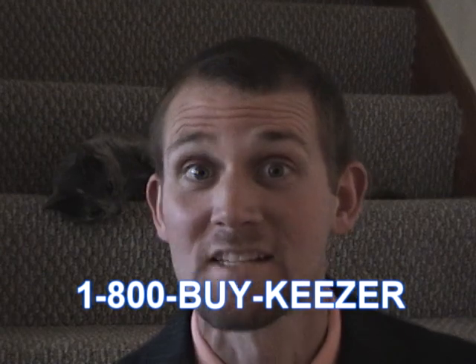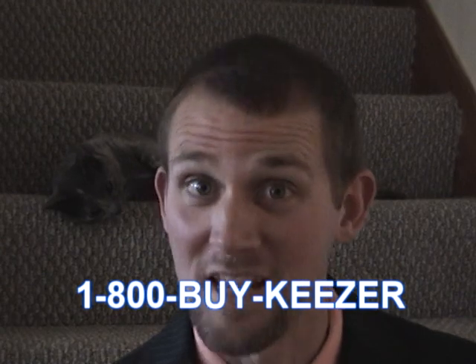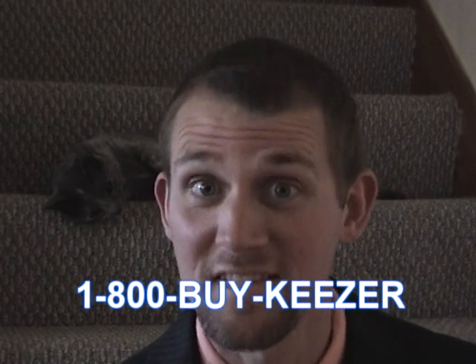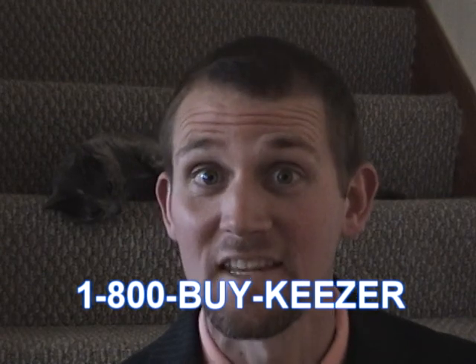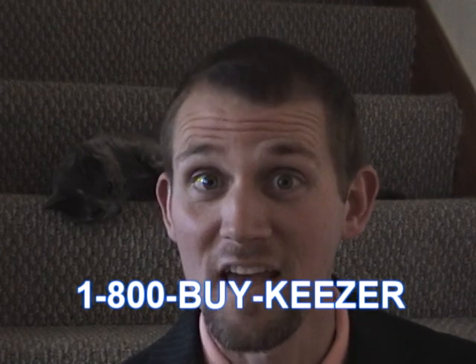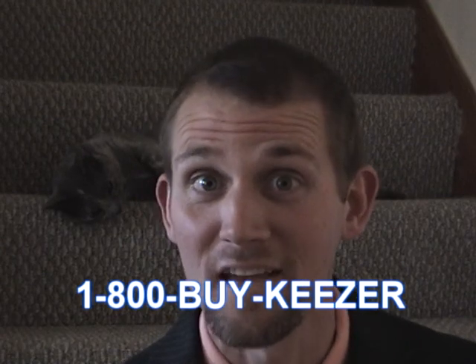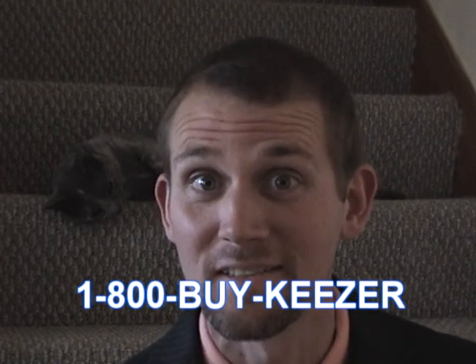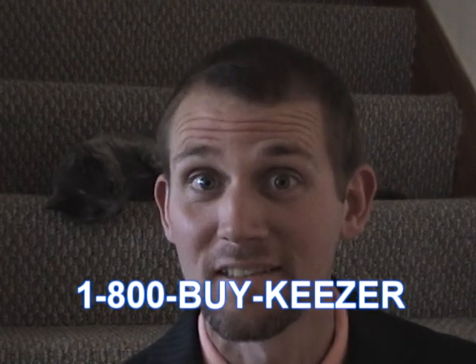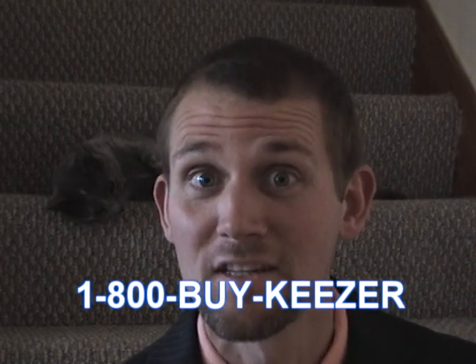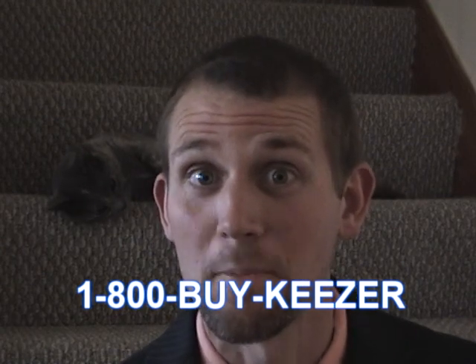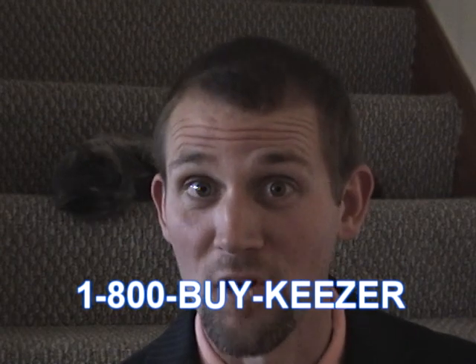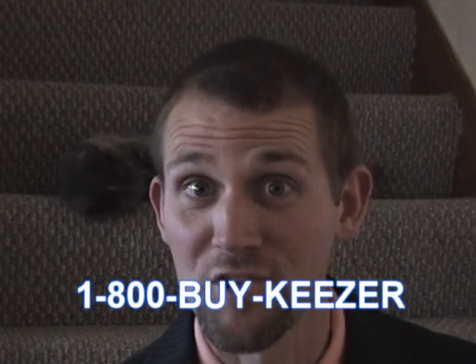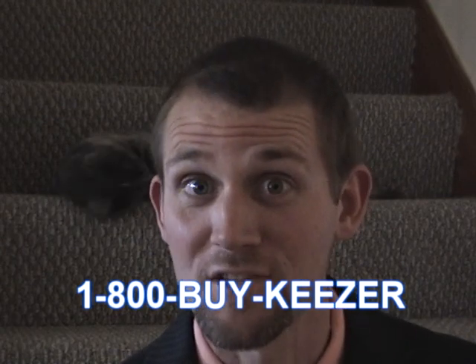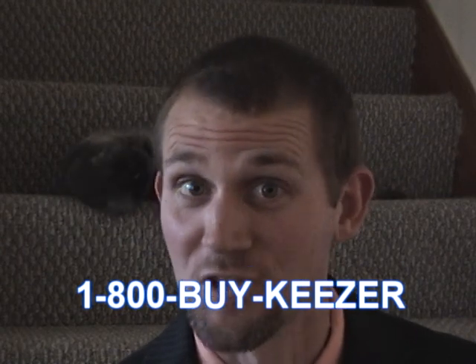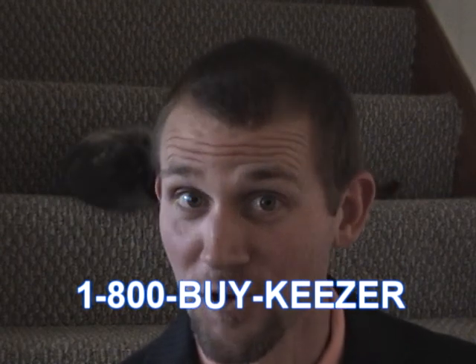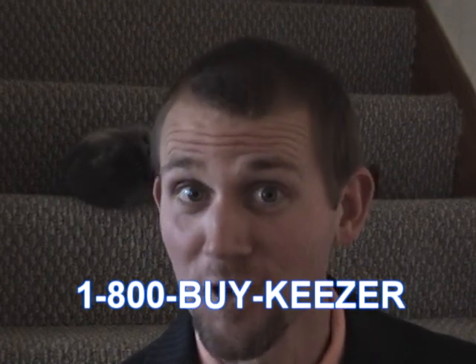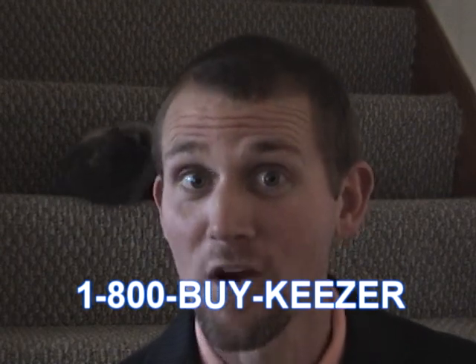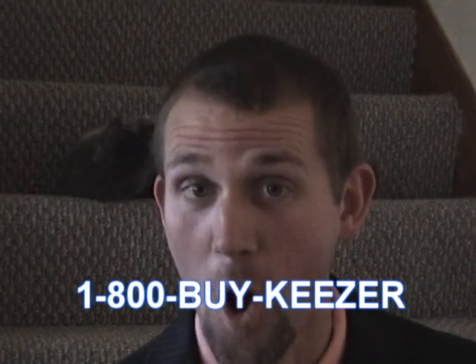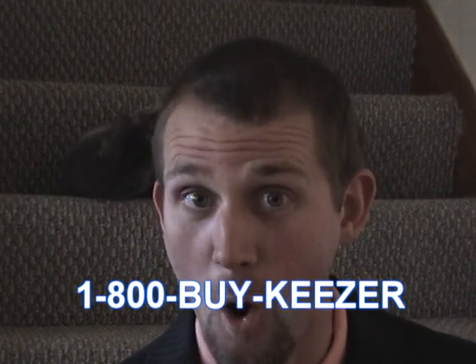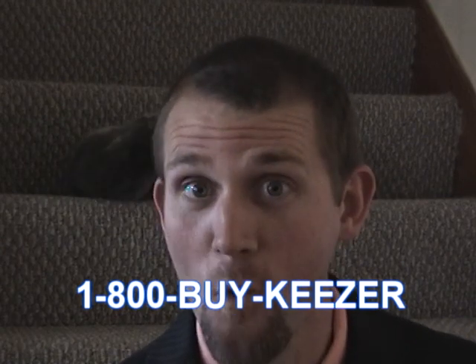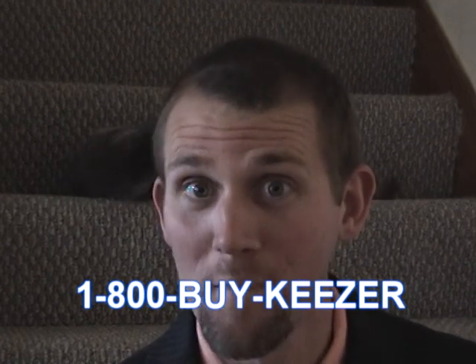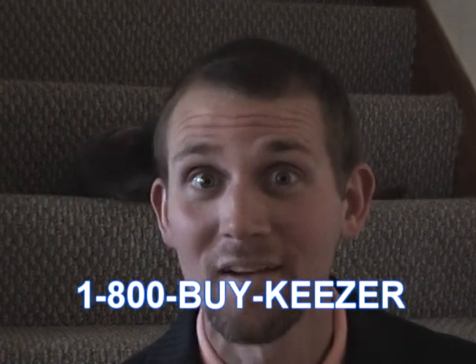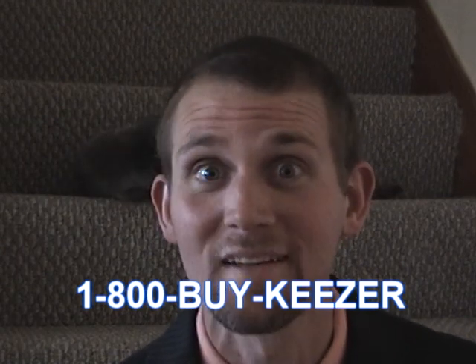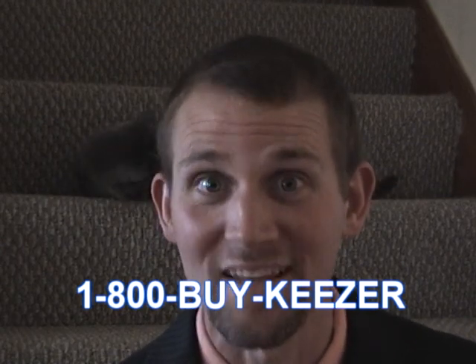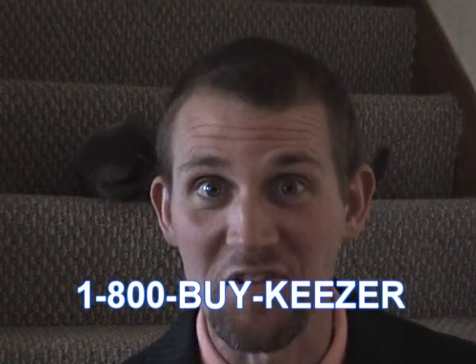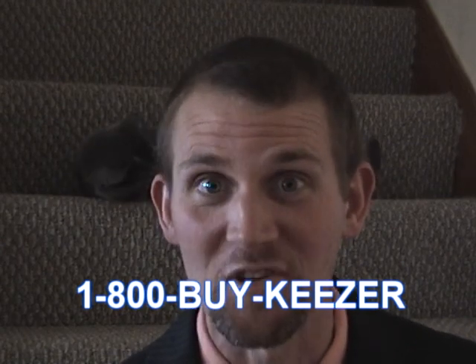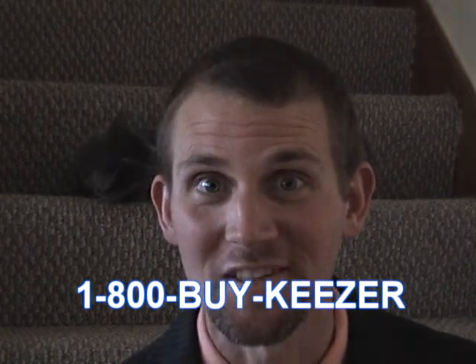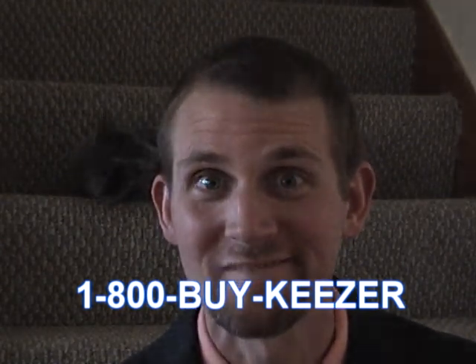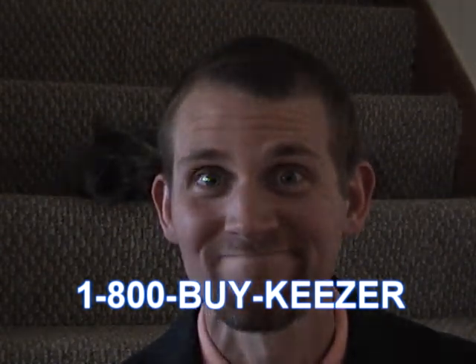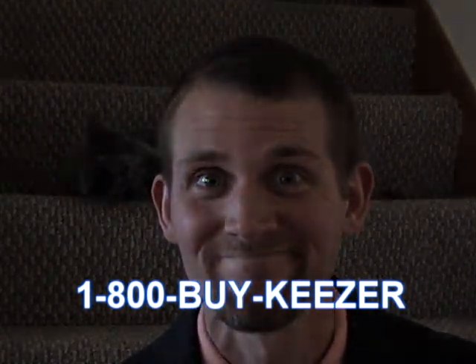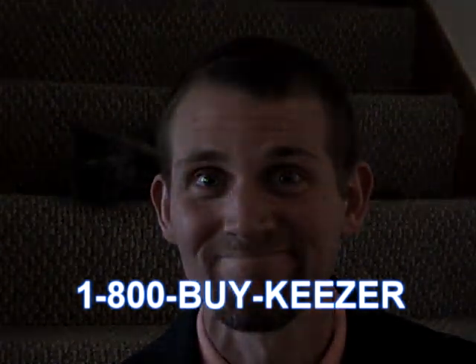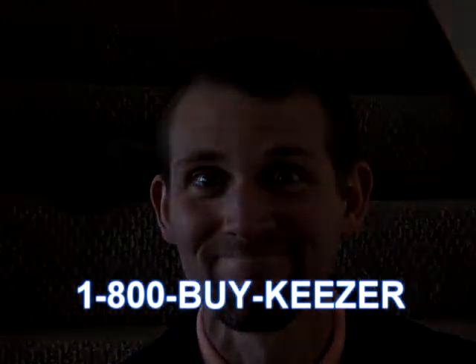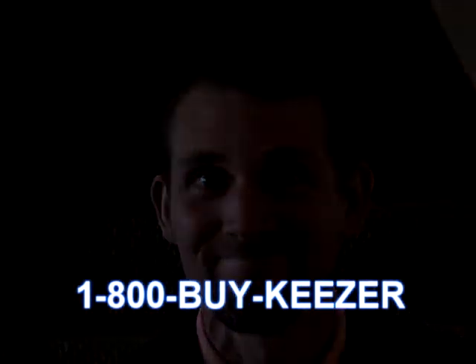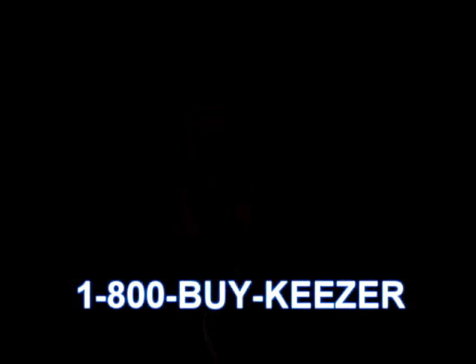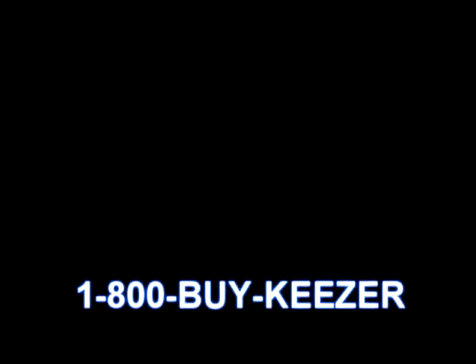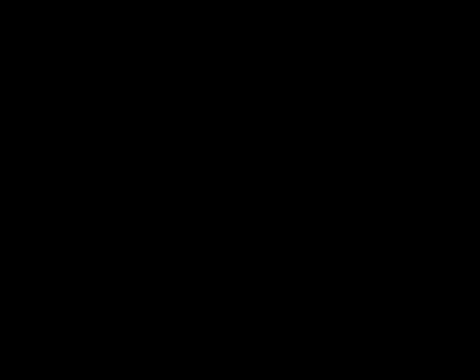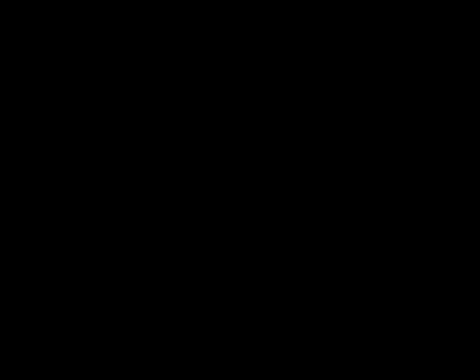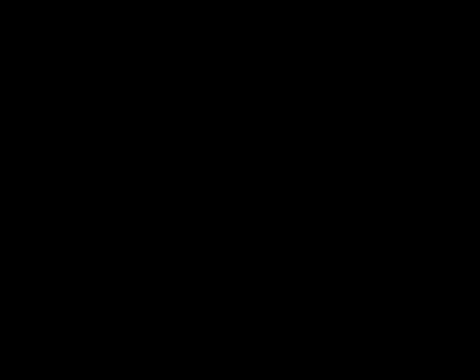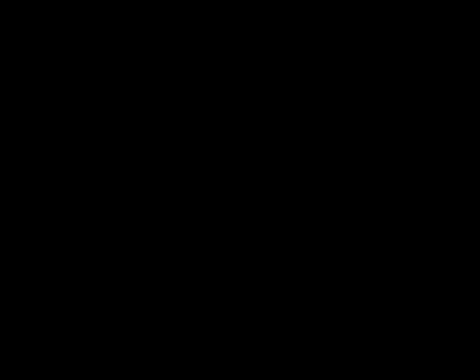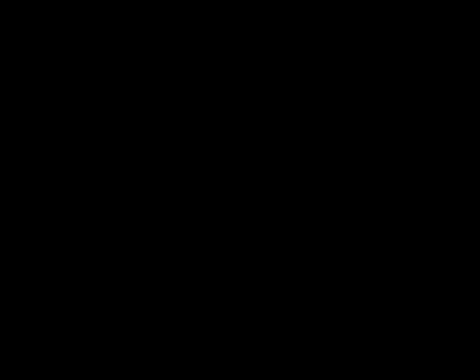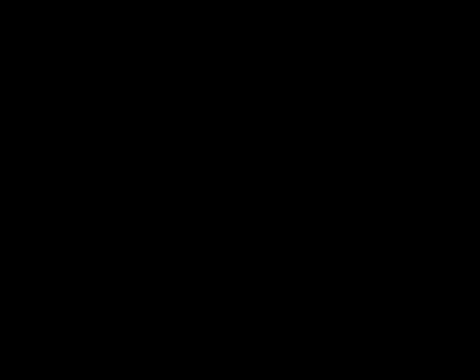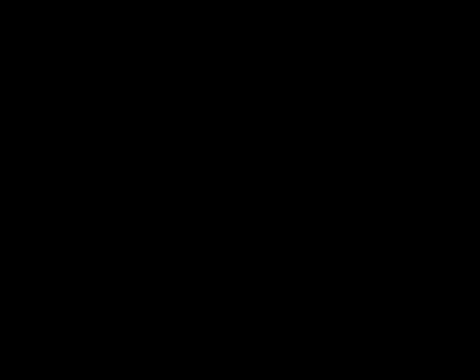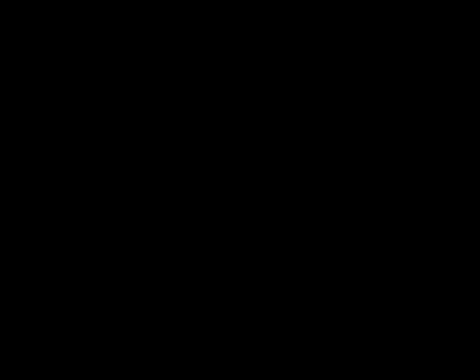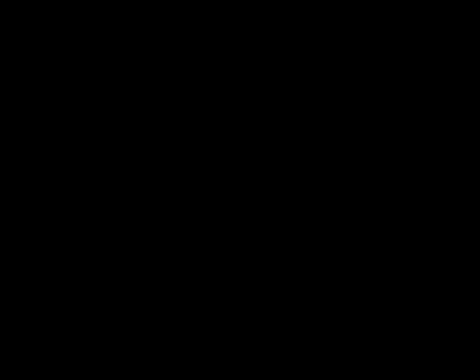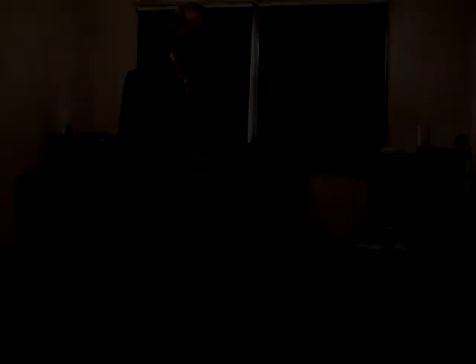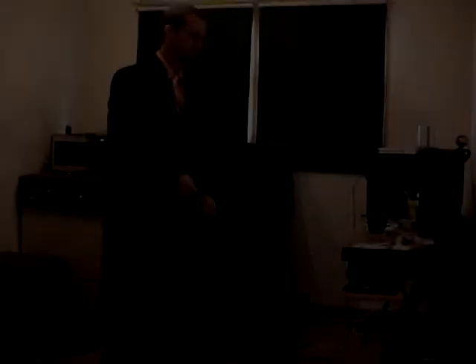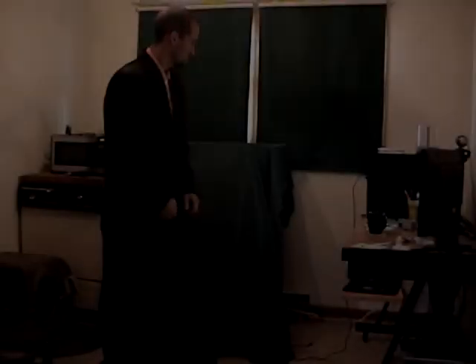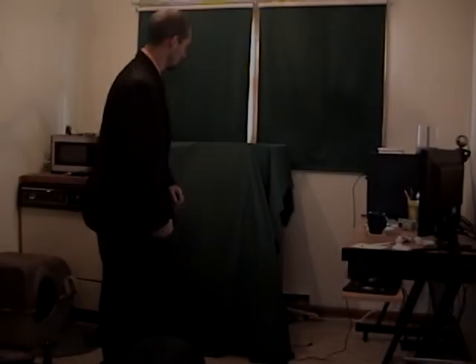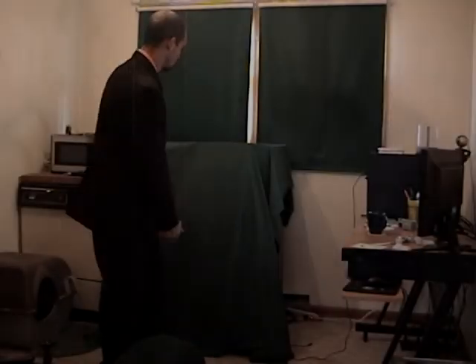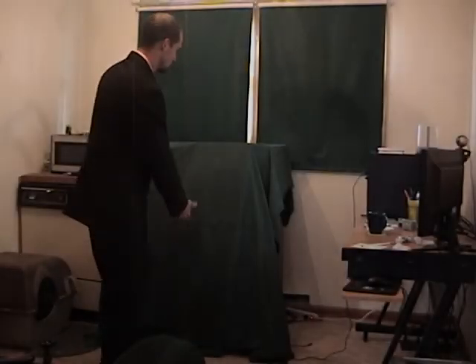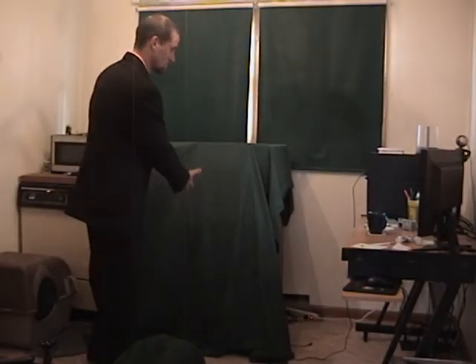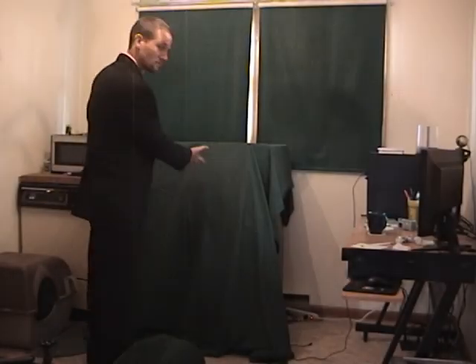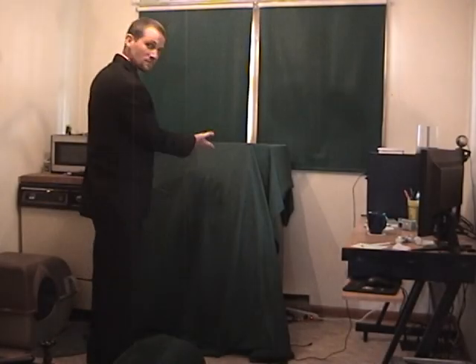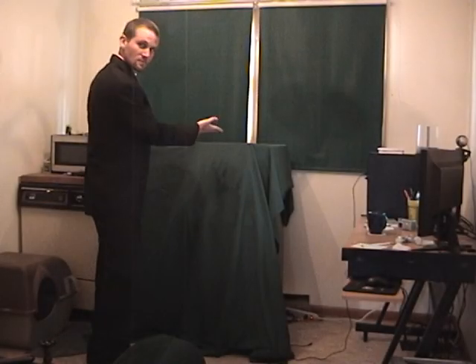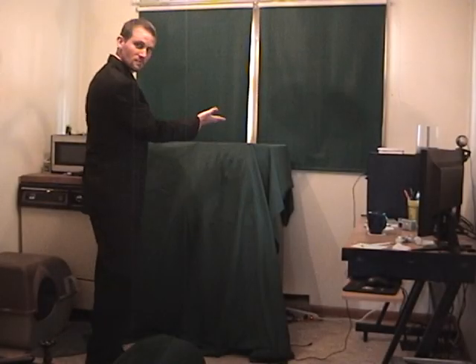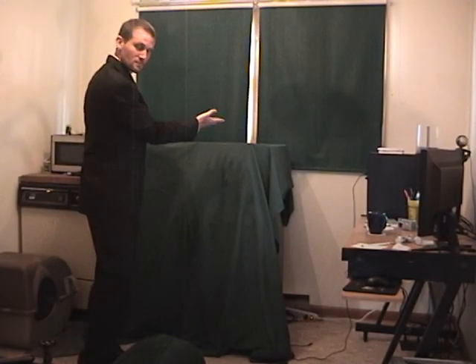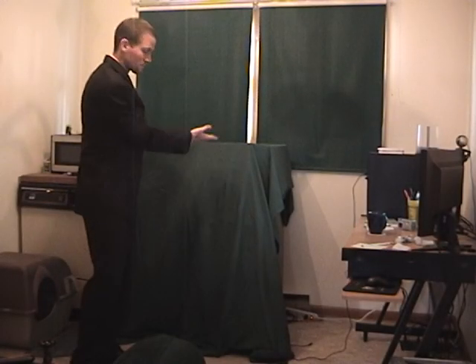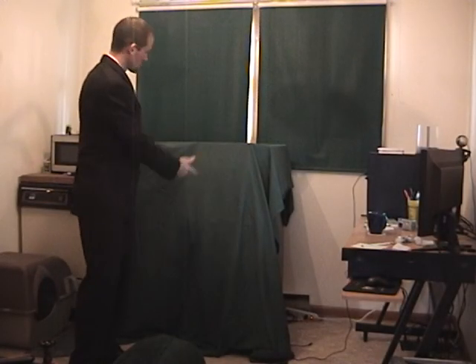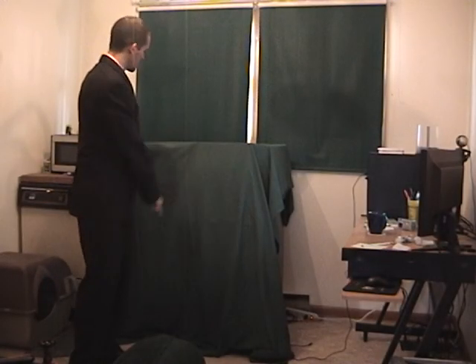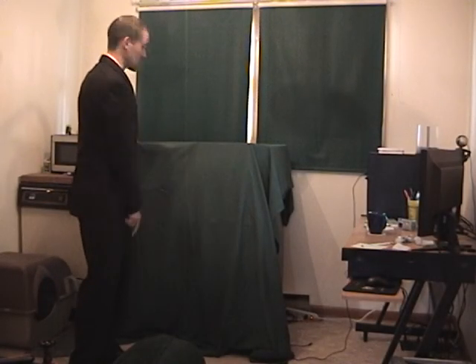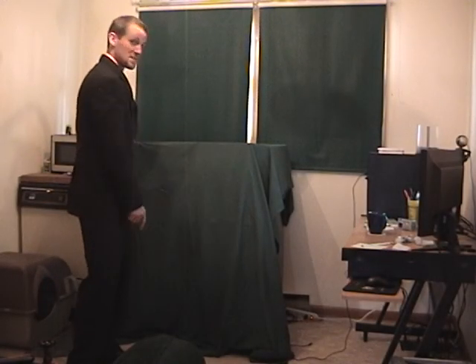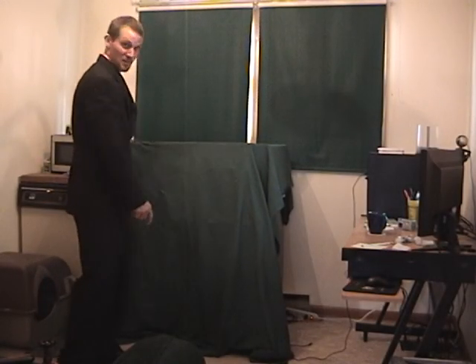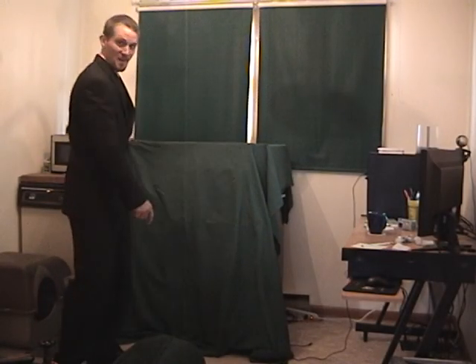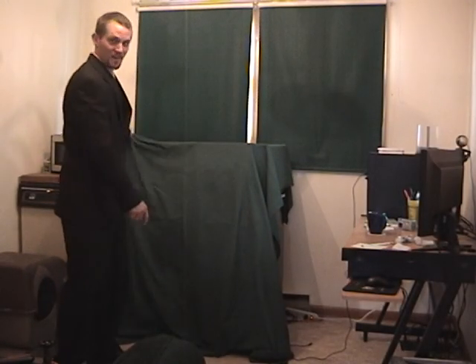Today's the day to purchase your home keezer. Until now.